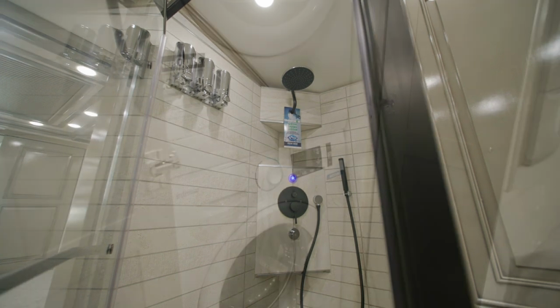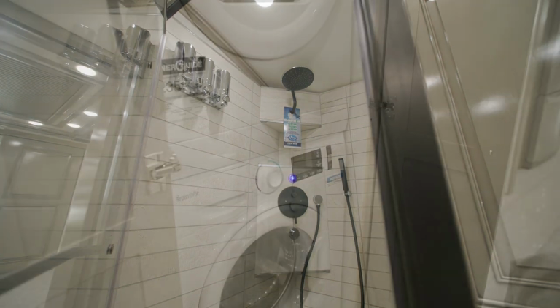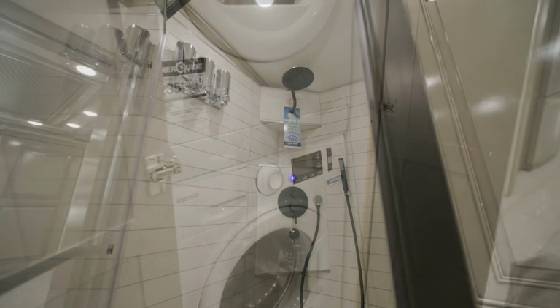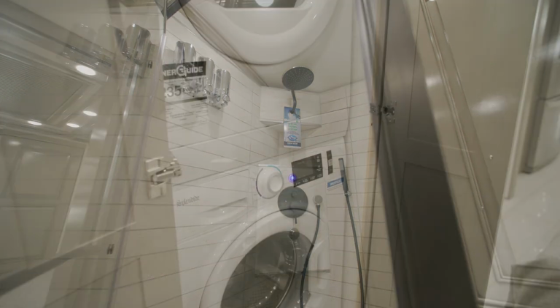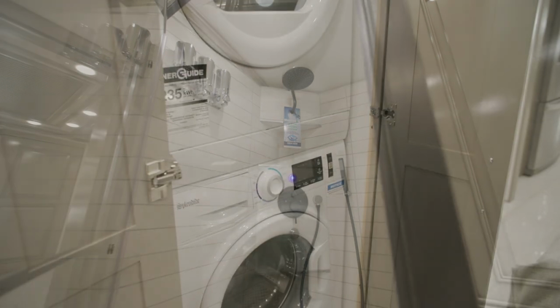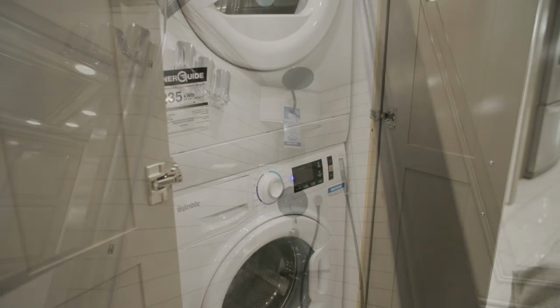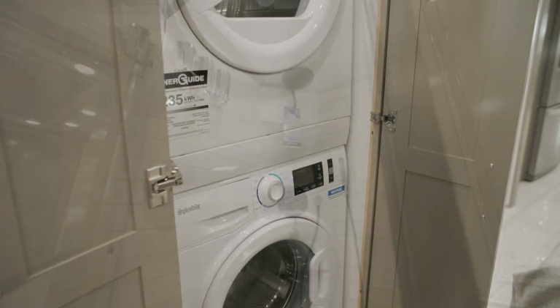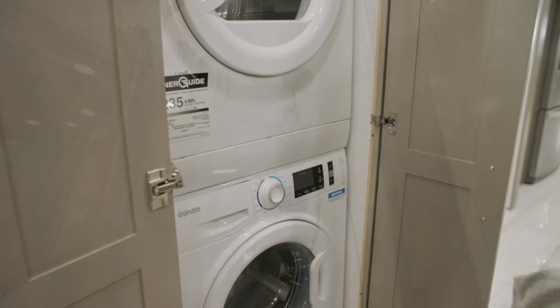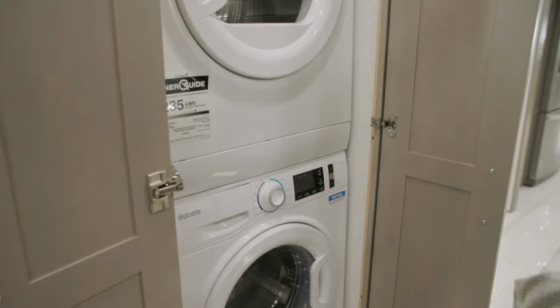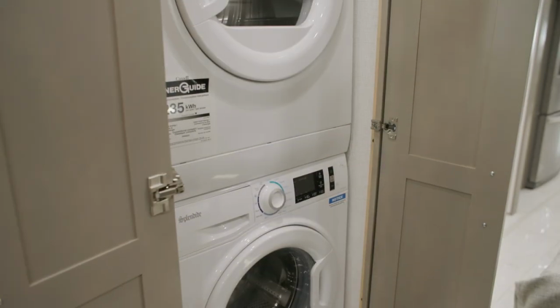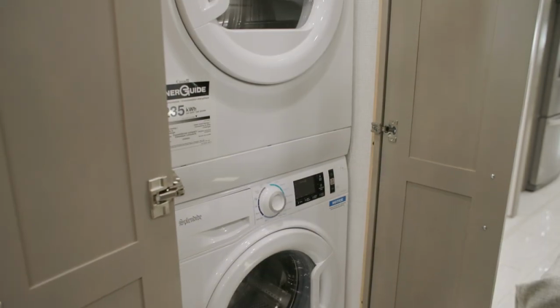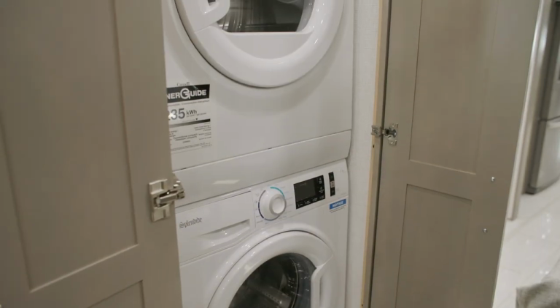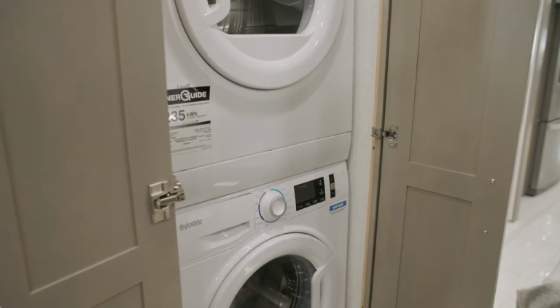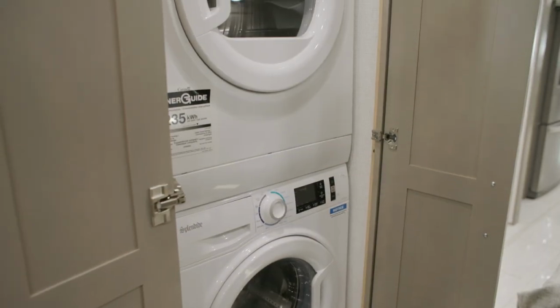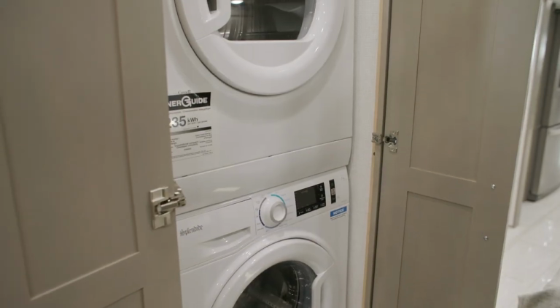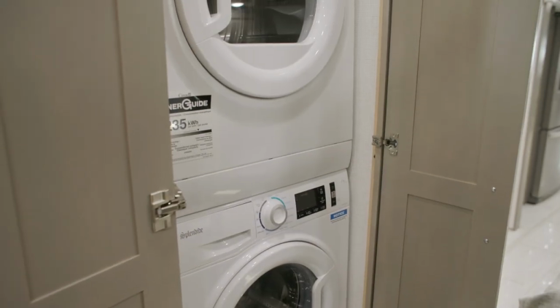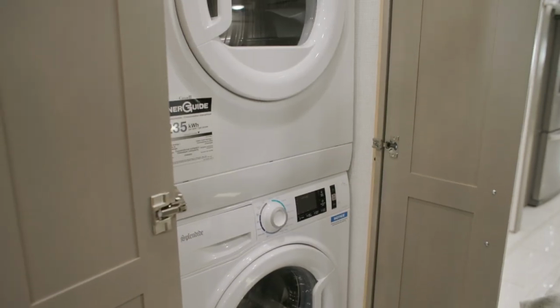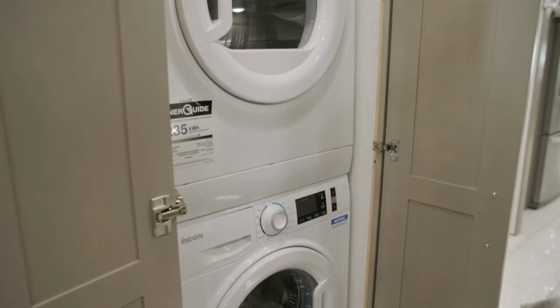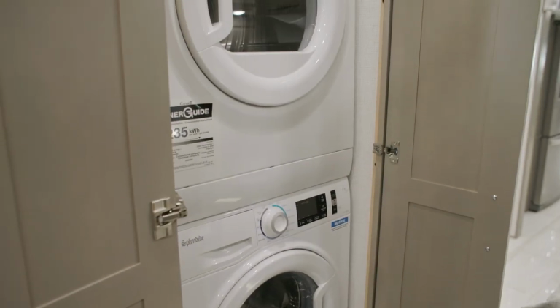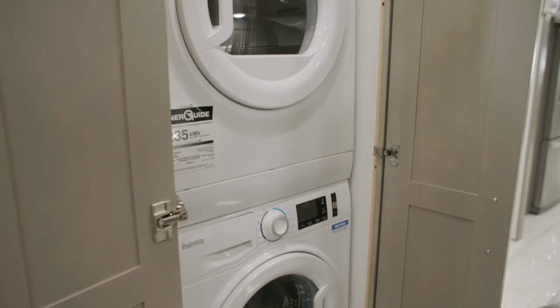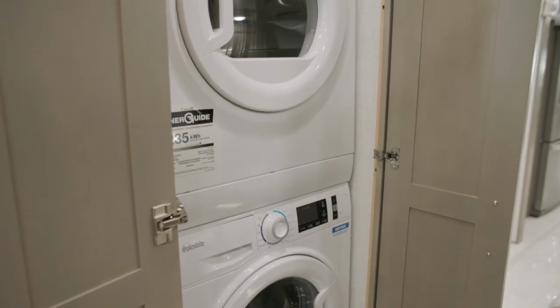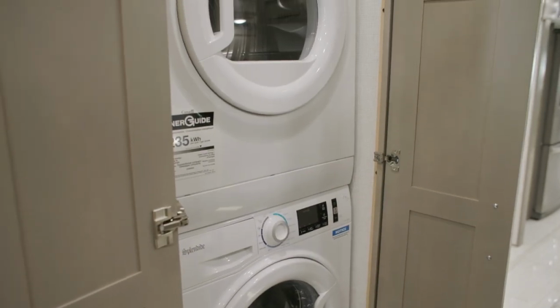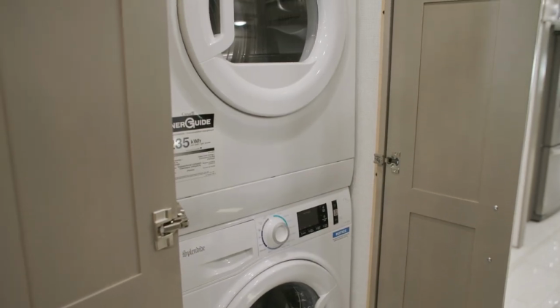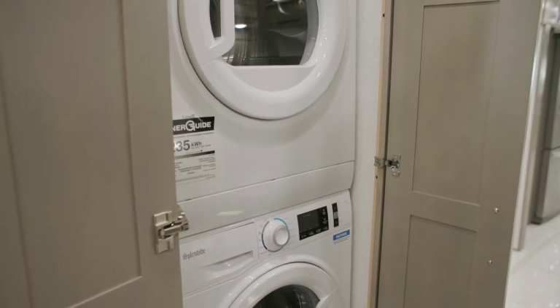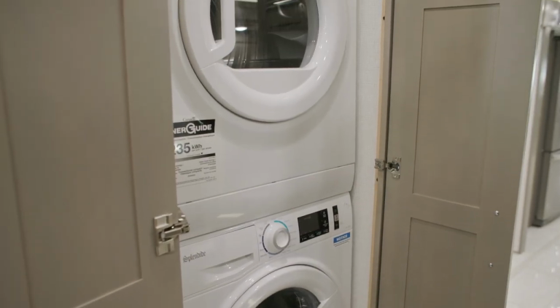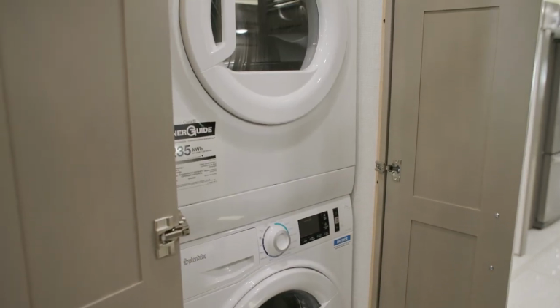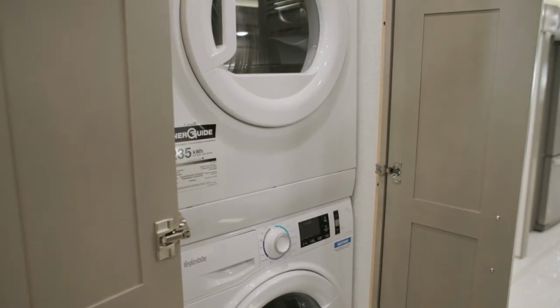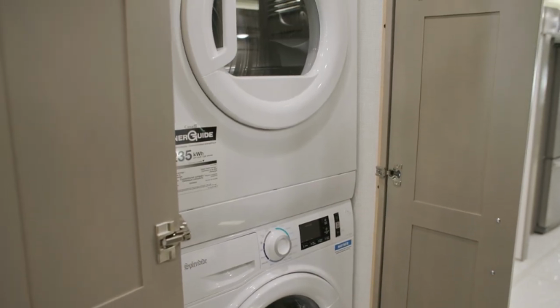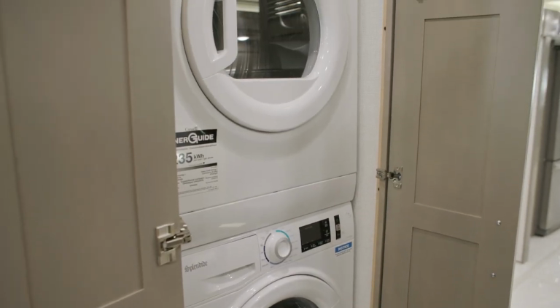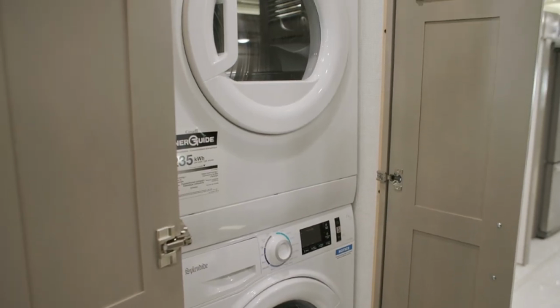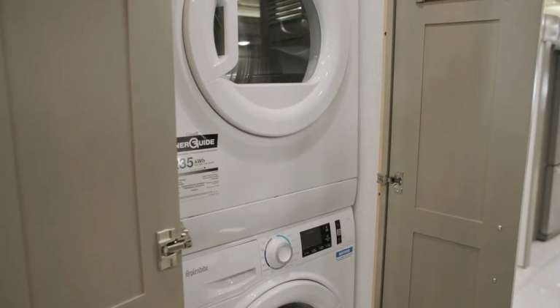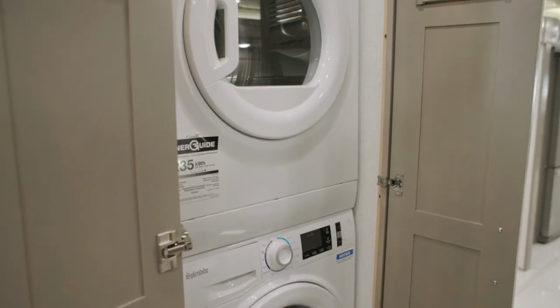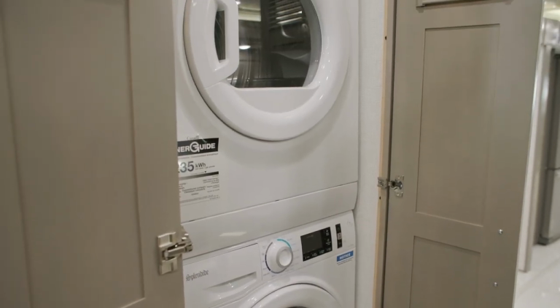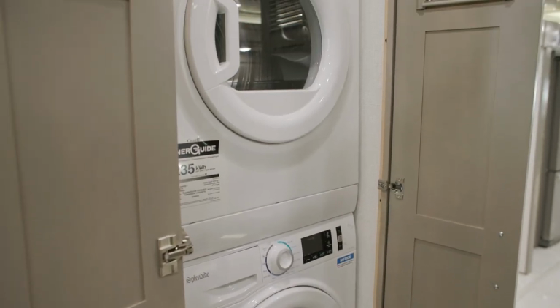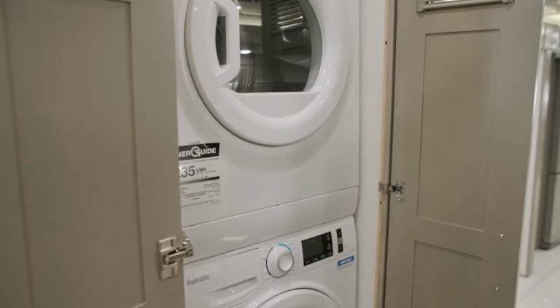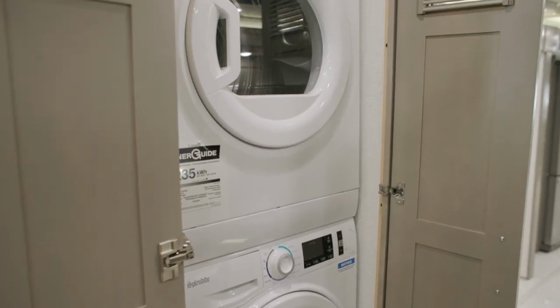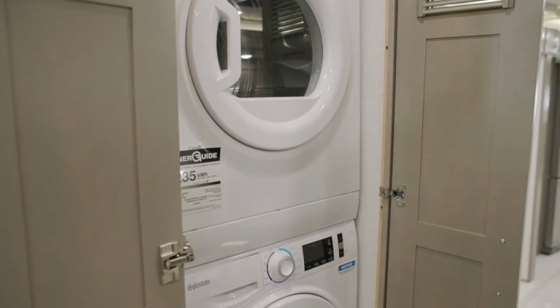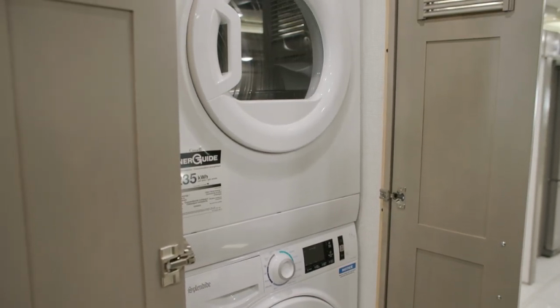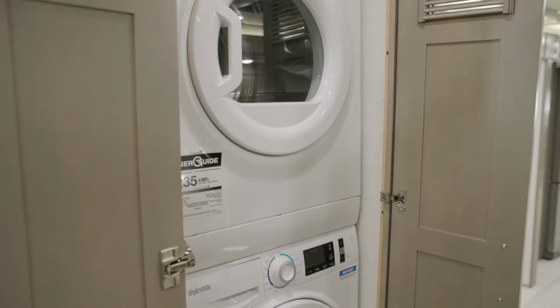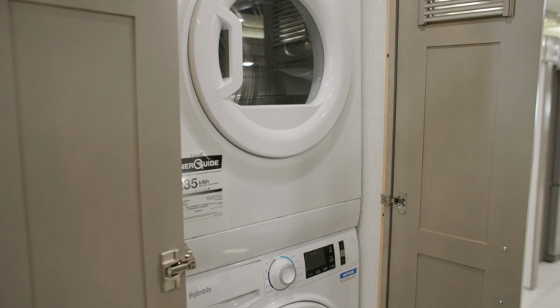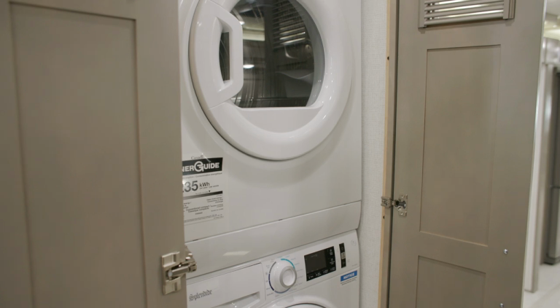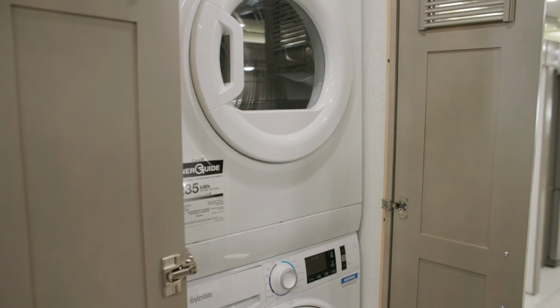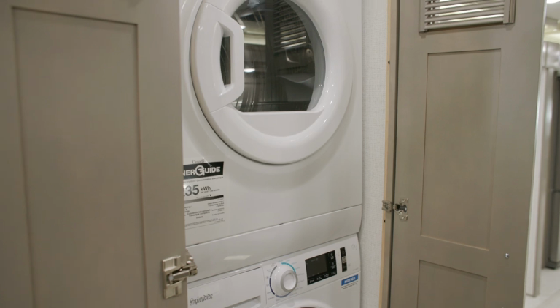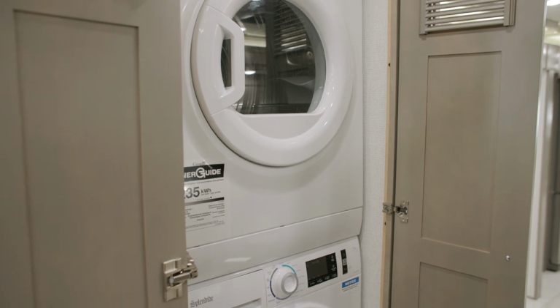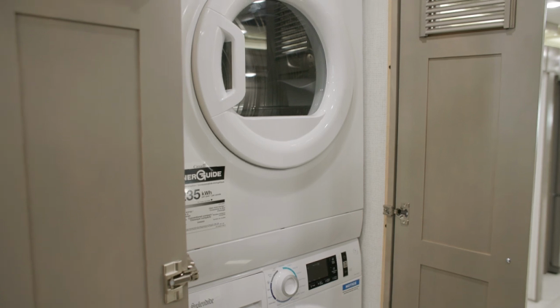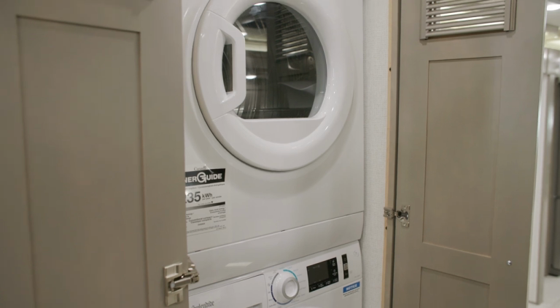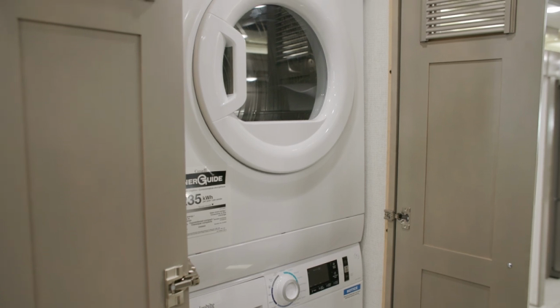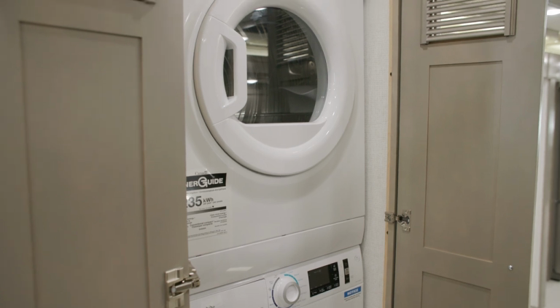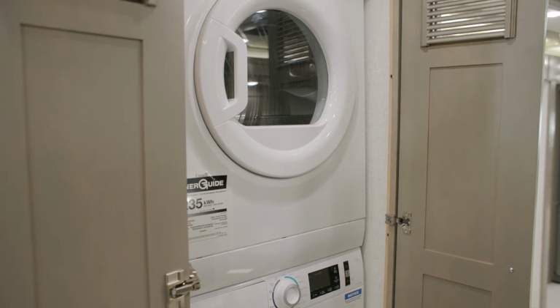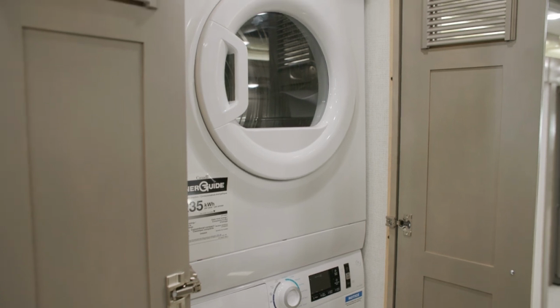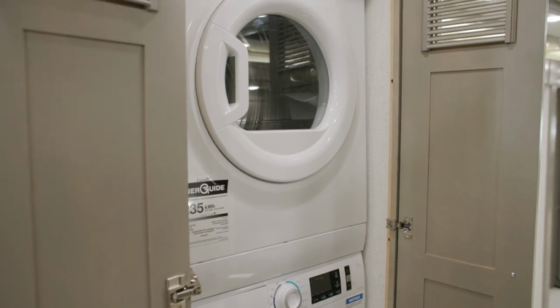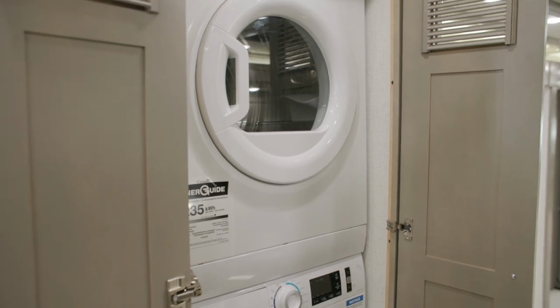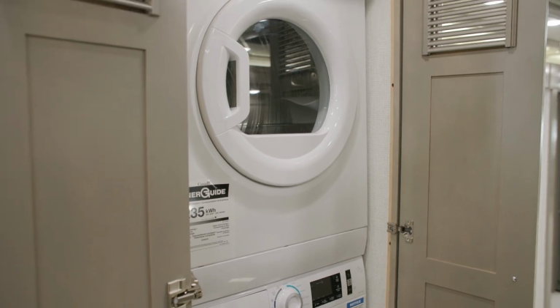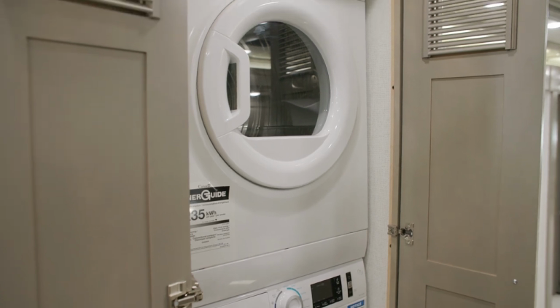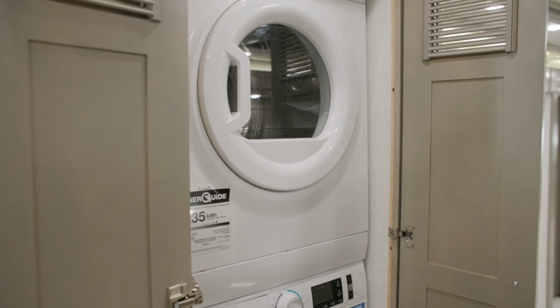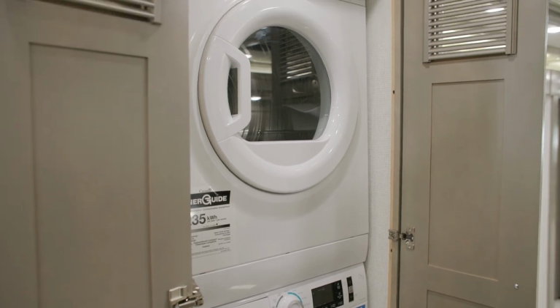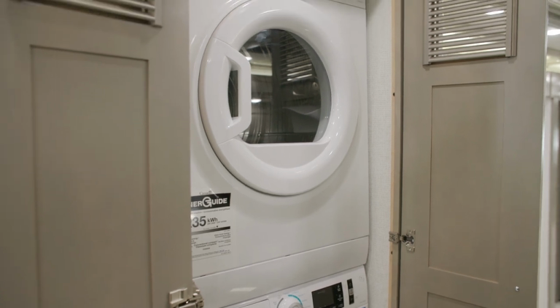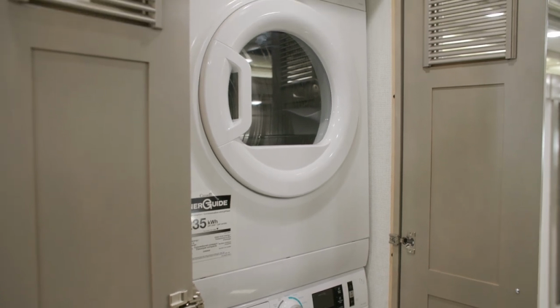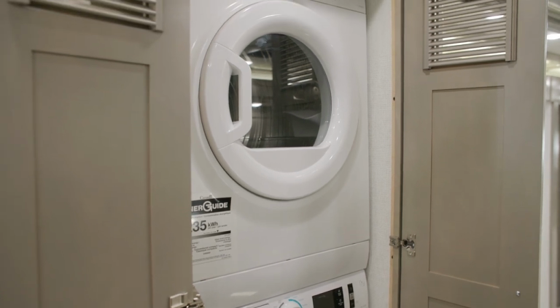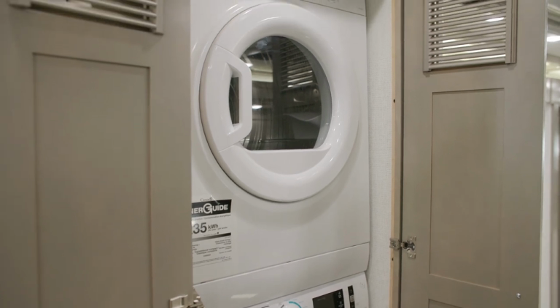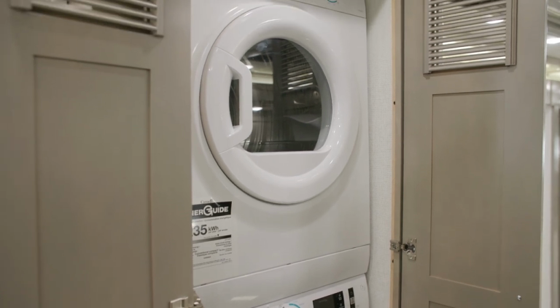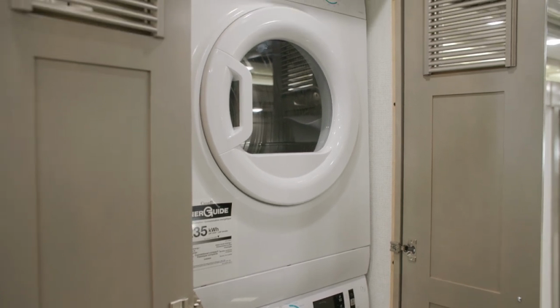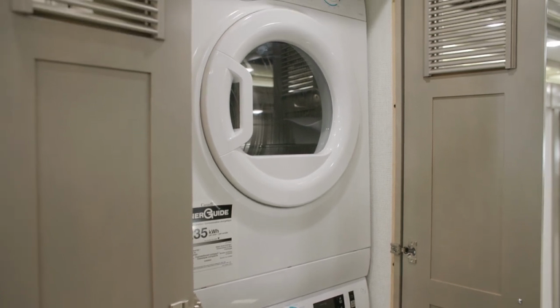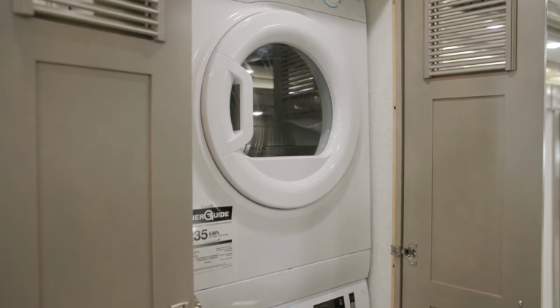Avoid the laundromat entirely on your trip, with a standard stacked two-piece Splendide washer and dryer, tucked neatly into a cabinet.